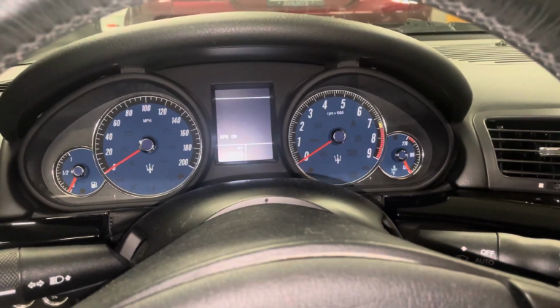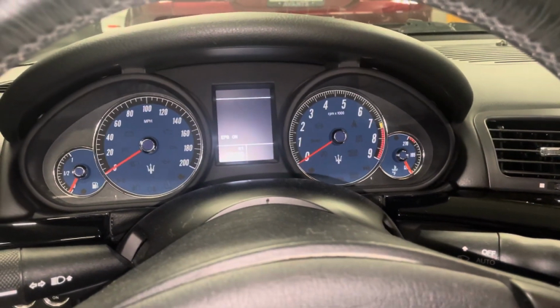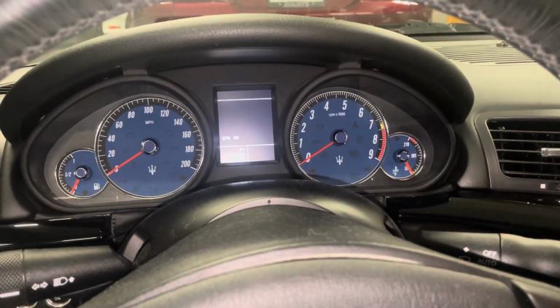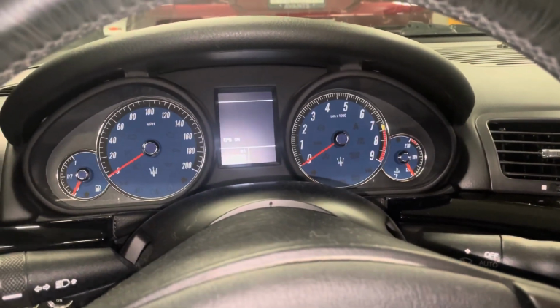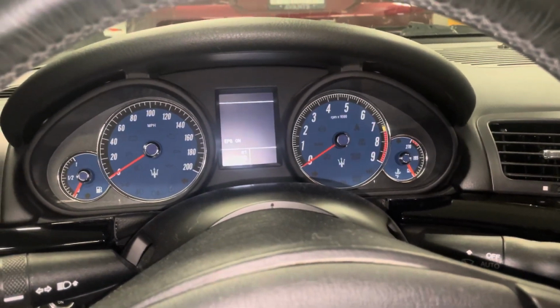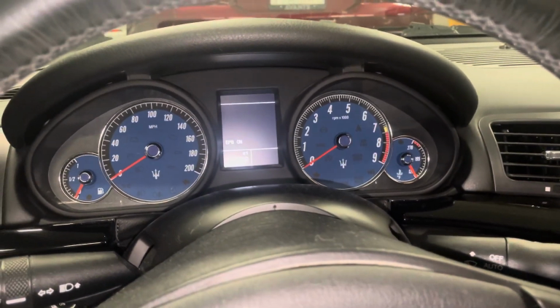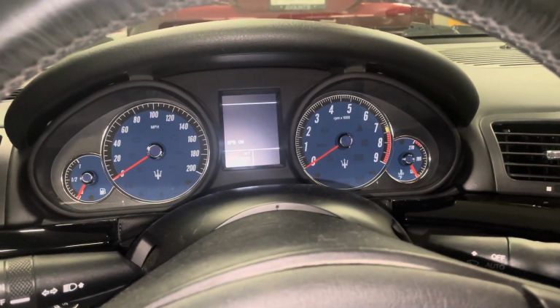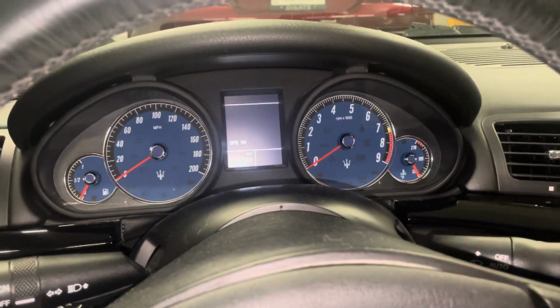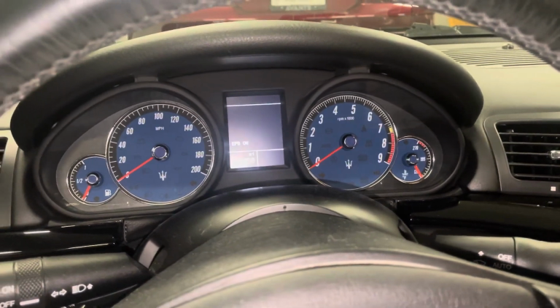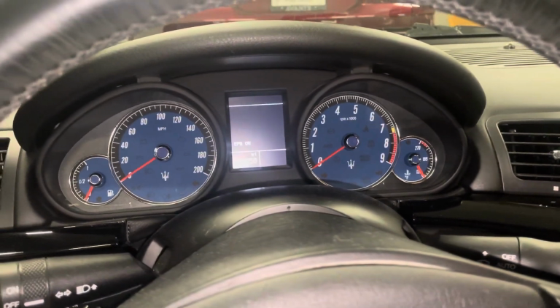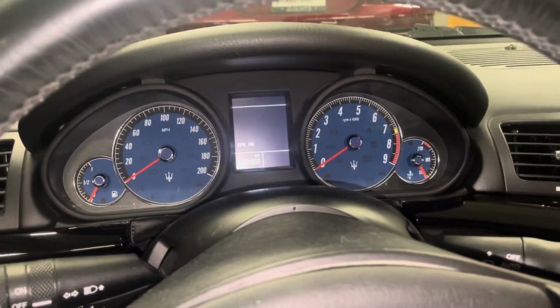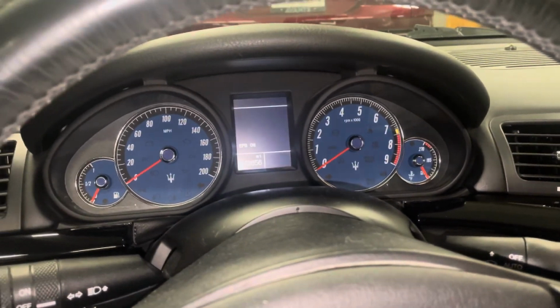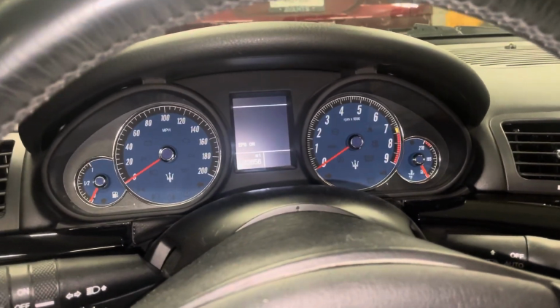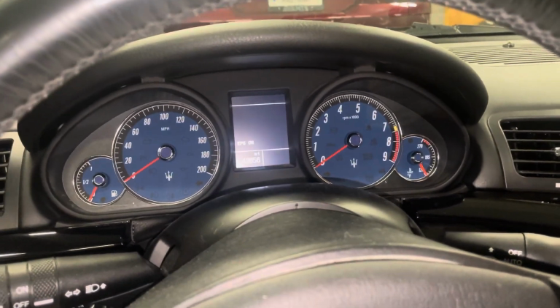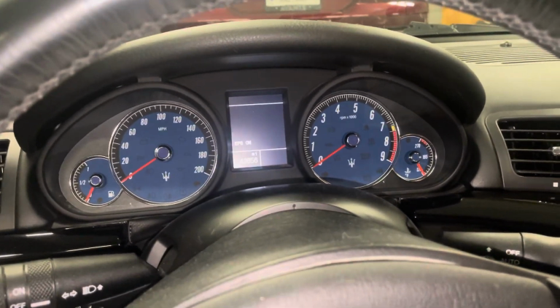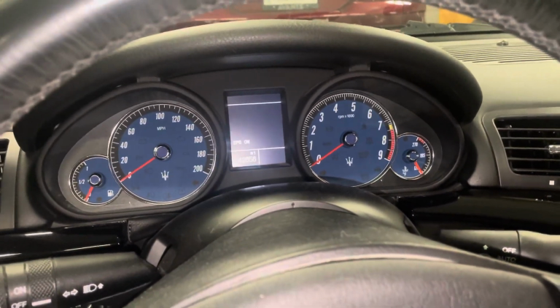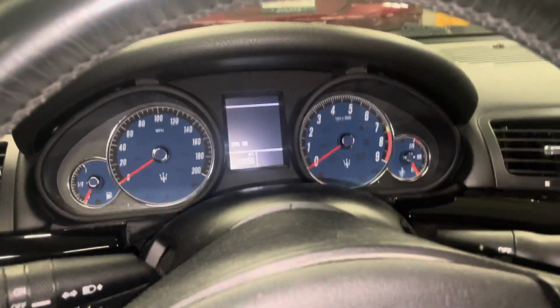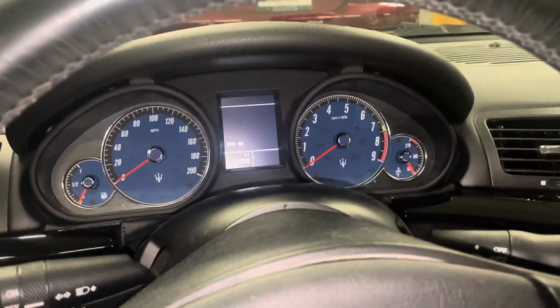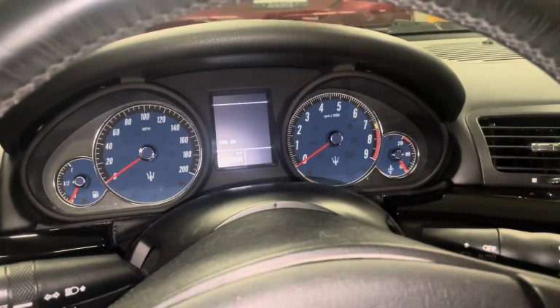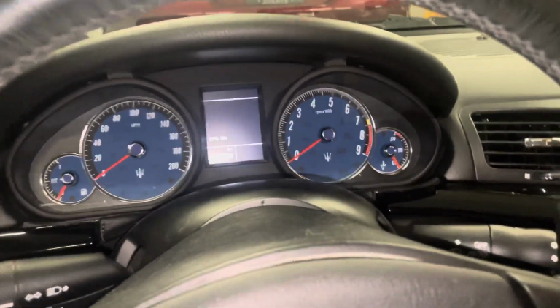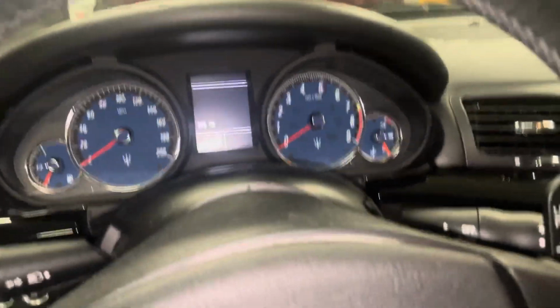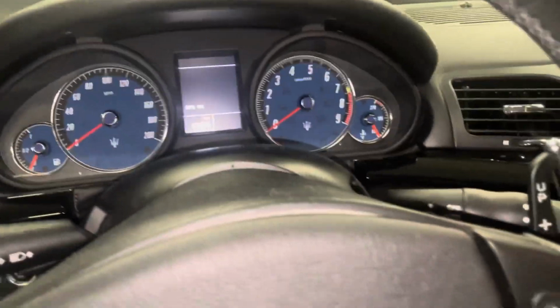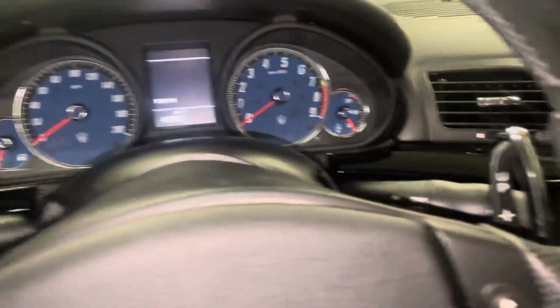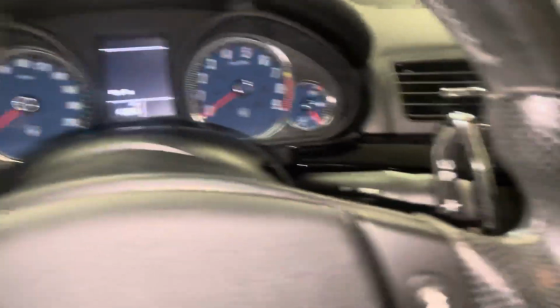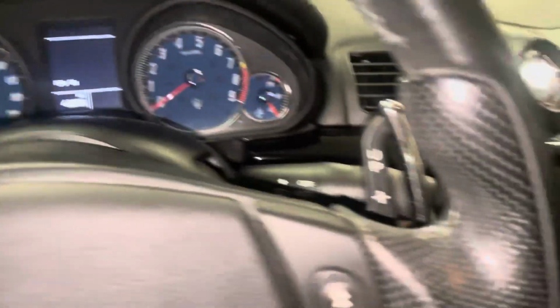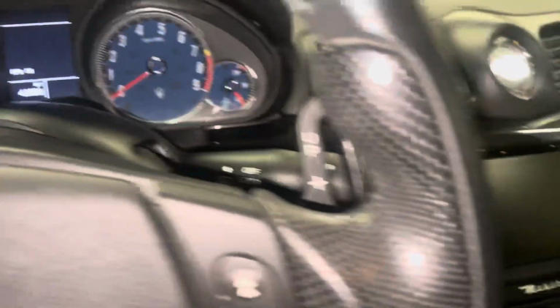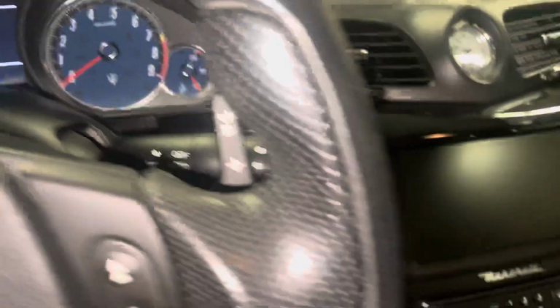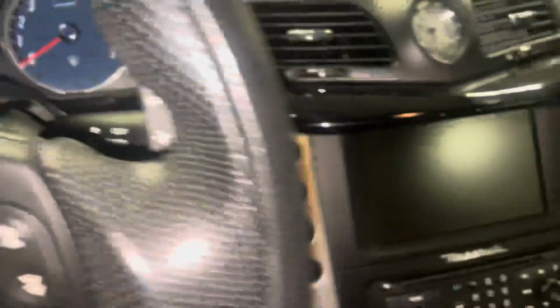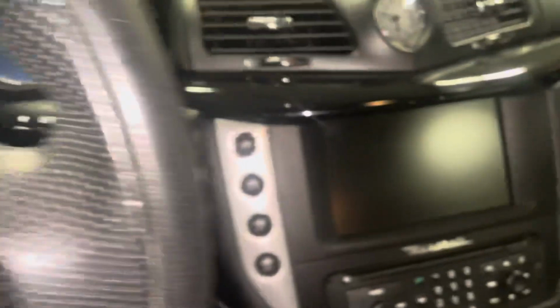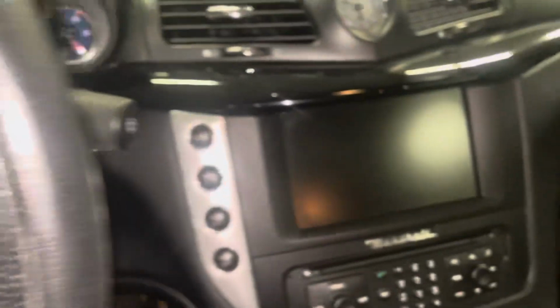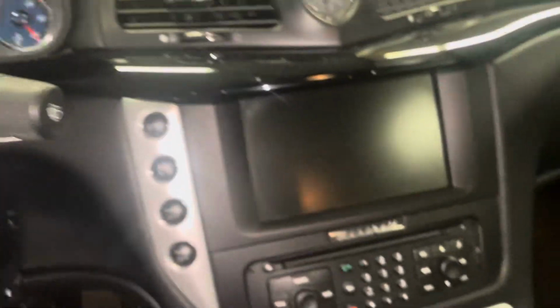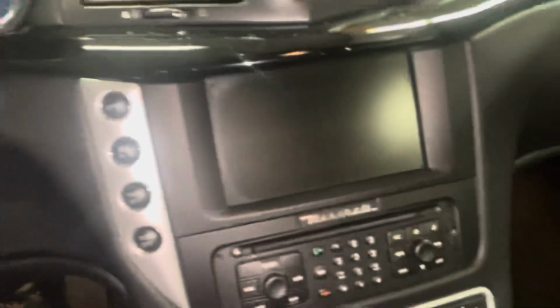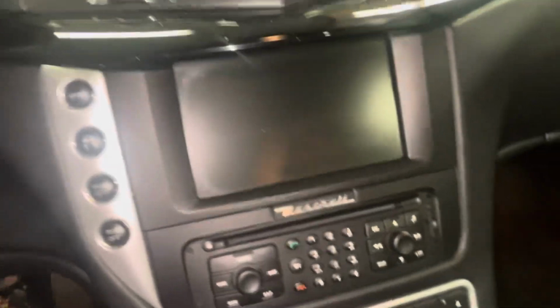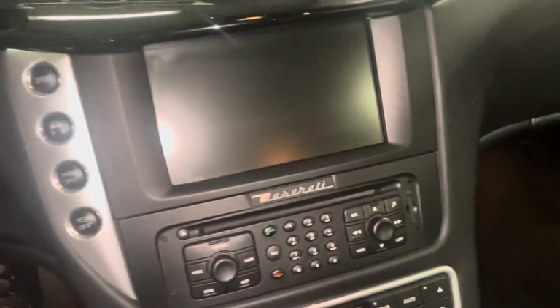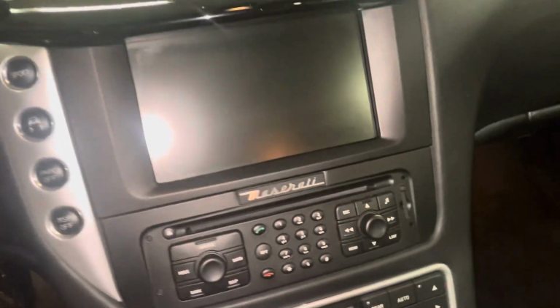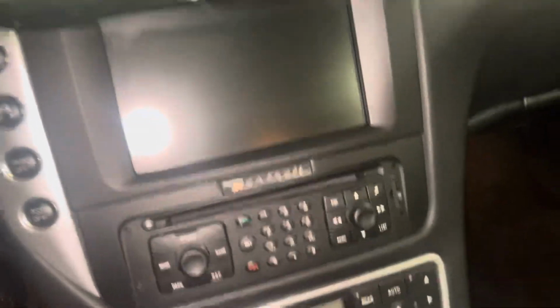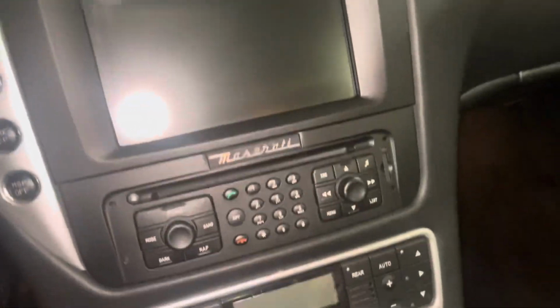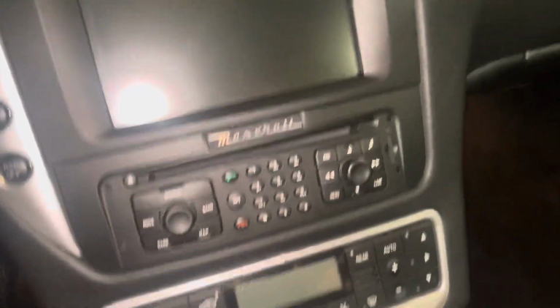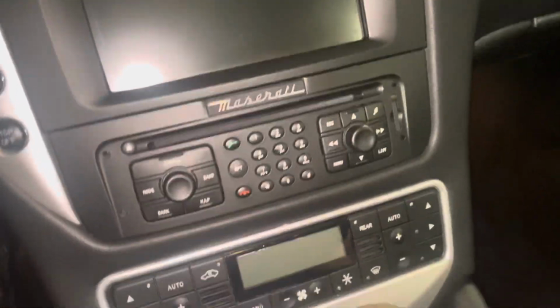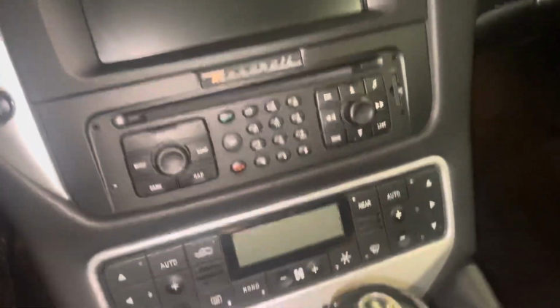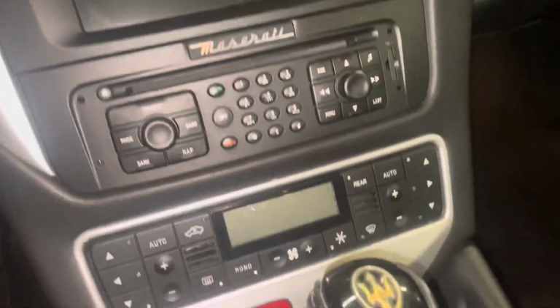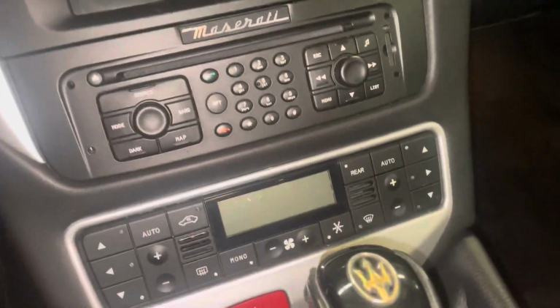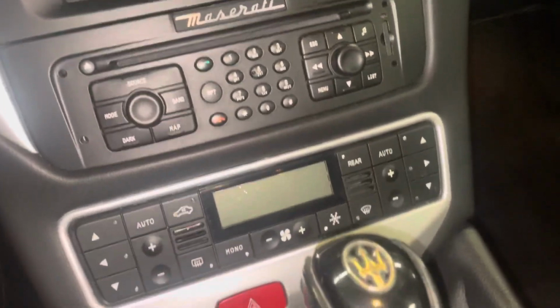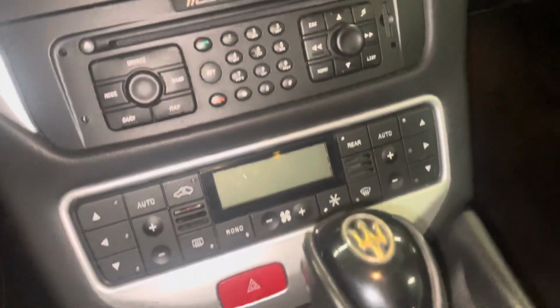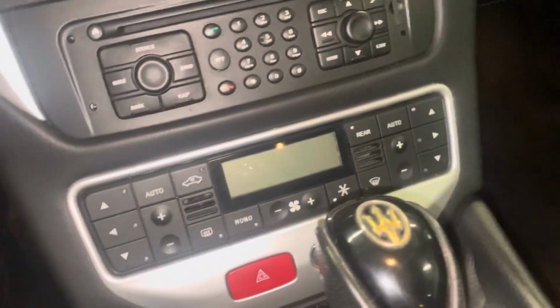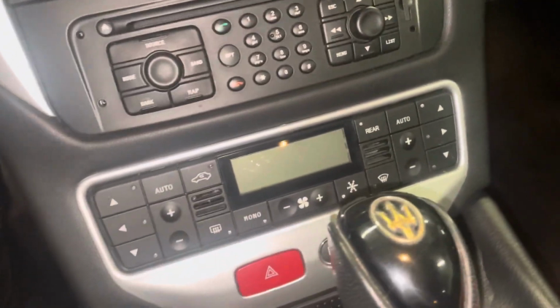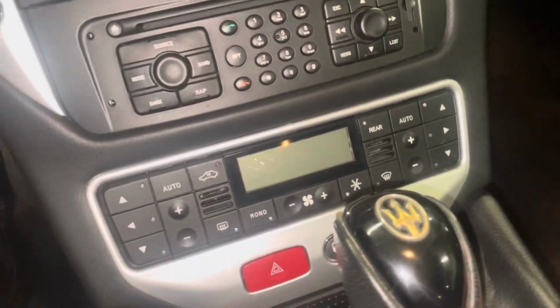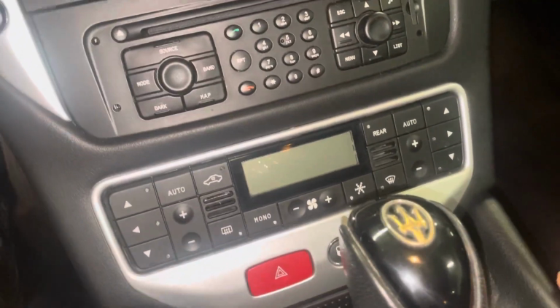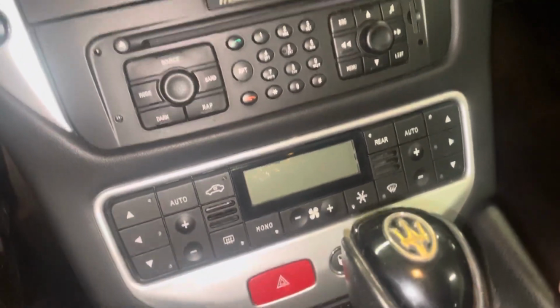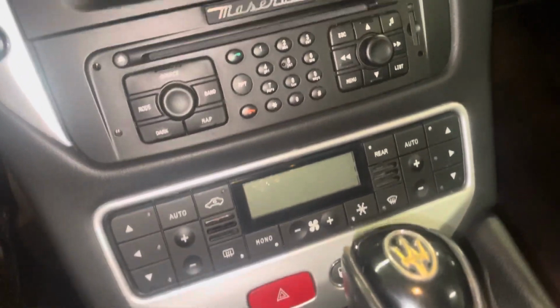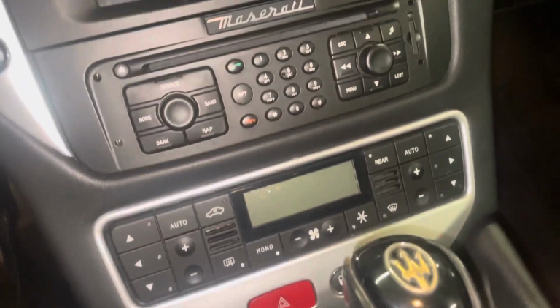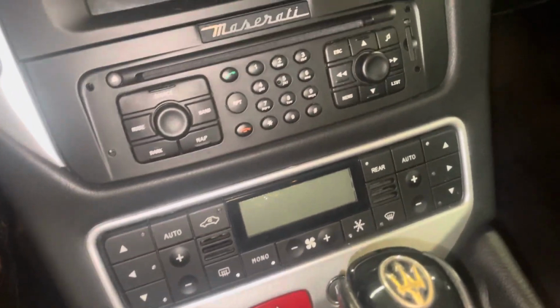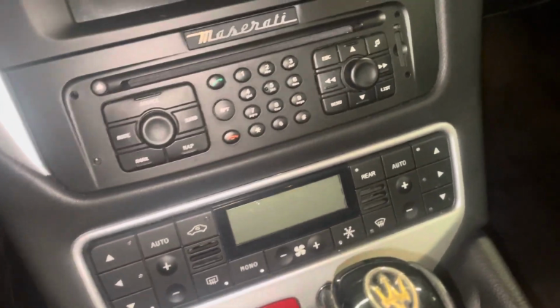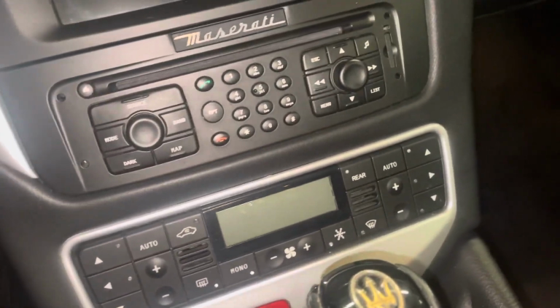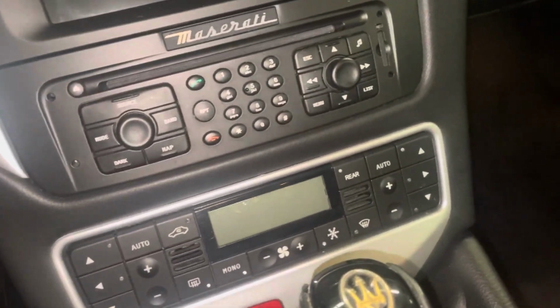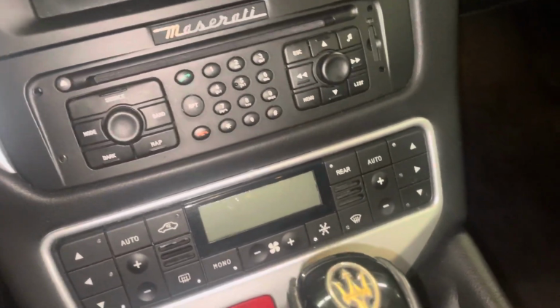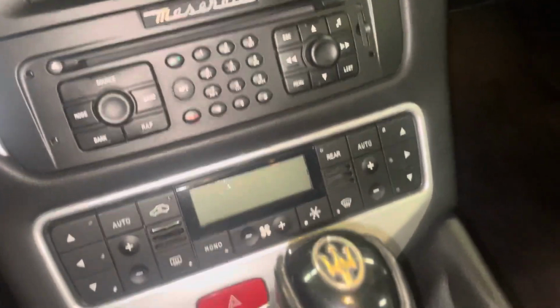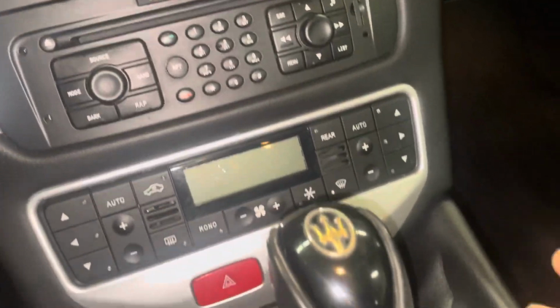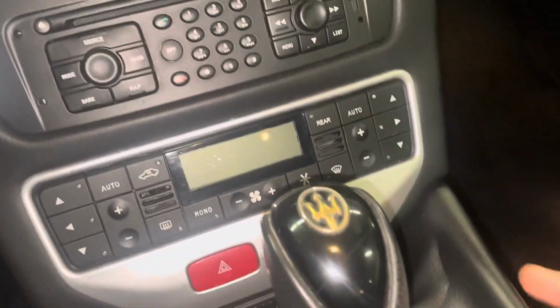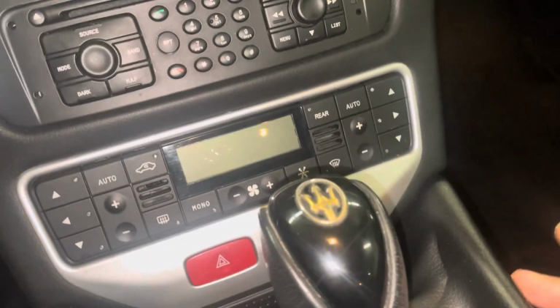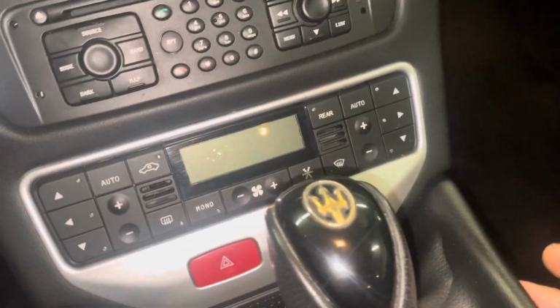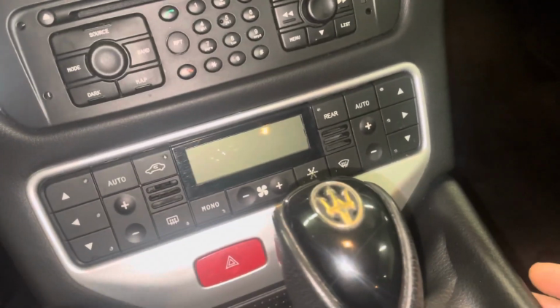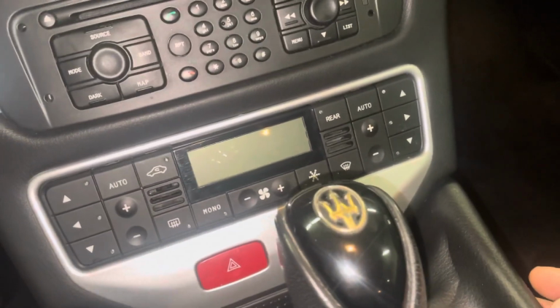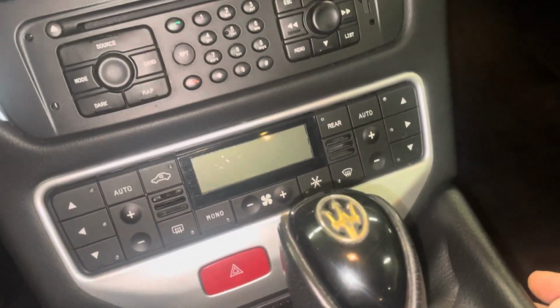Hello guys, this is Steve with Rombolato Holdings and we're sitting in the Maserati, the 2009 Maserati Gran Turismo.